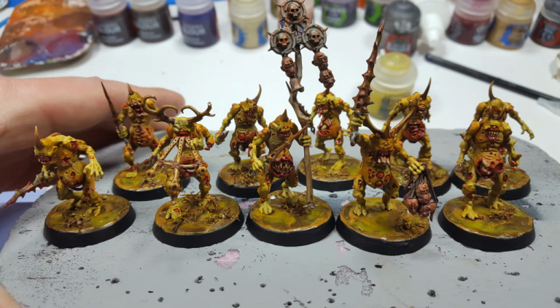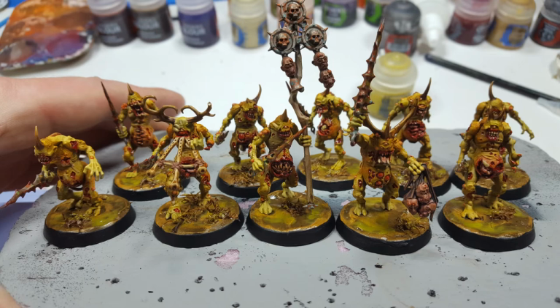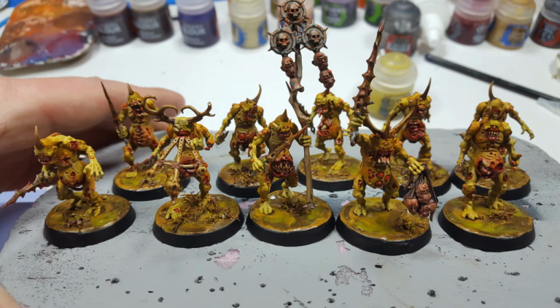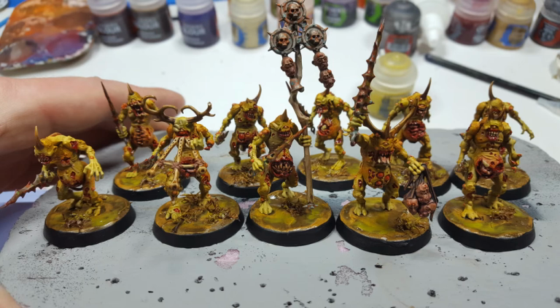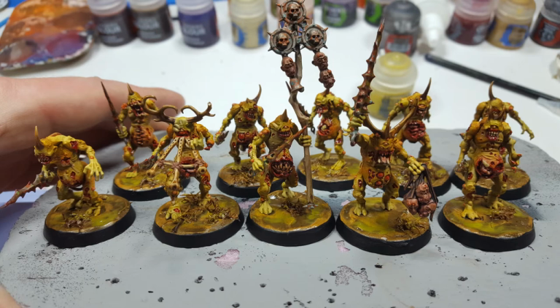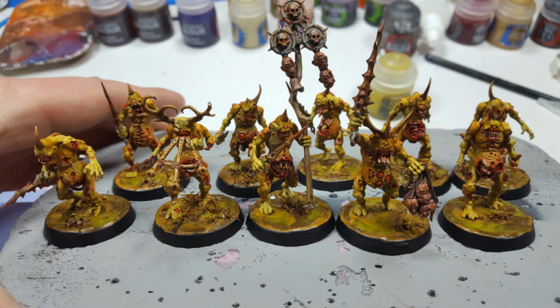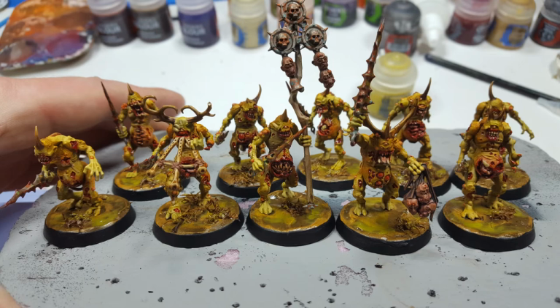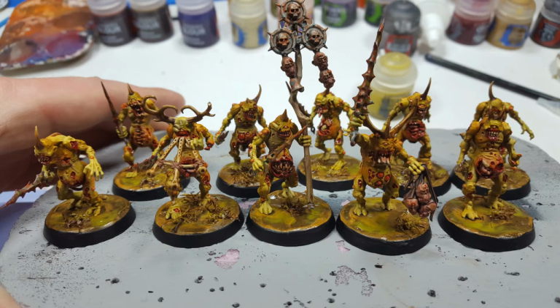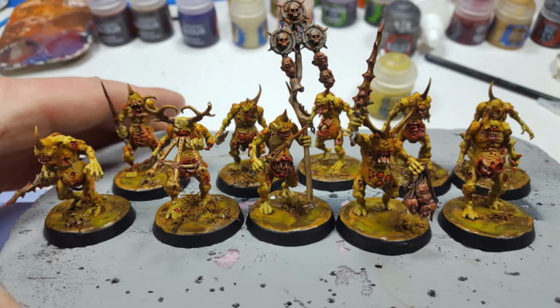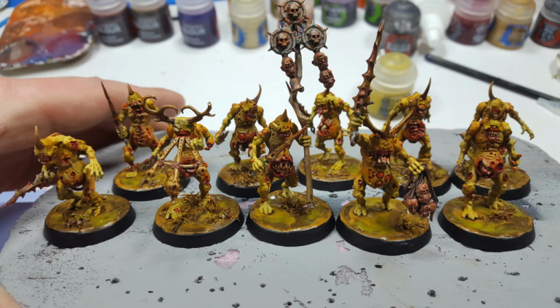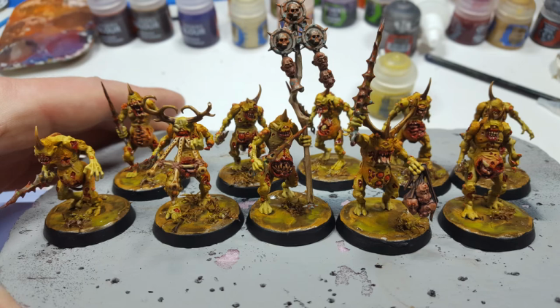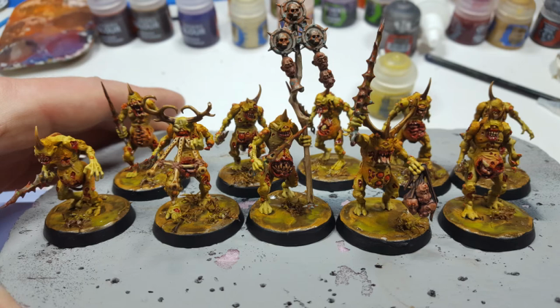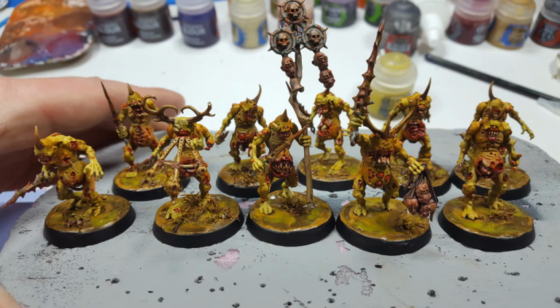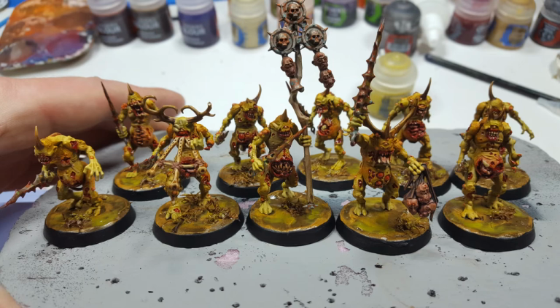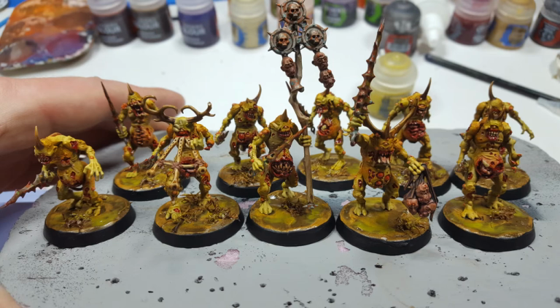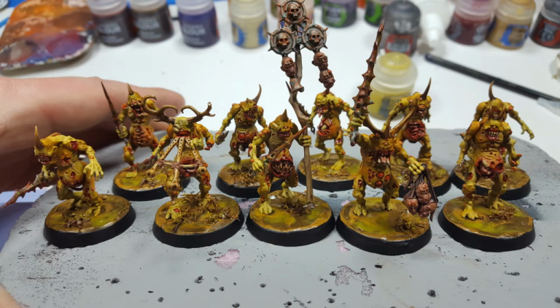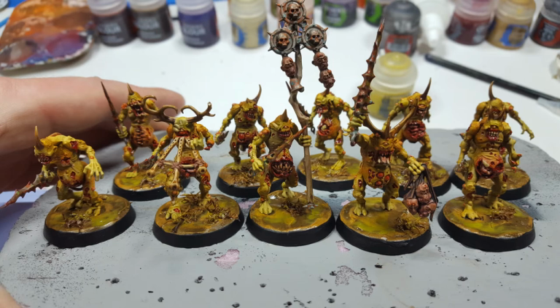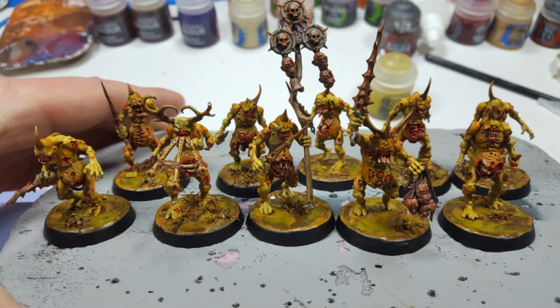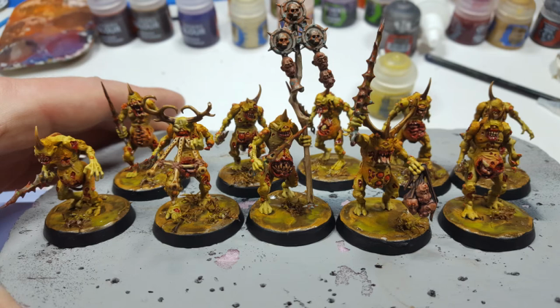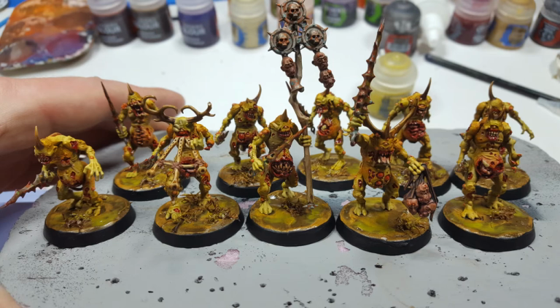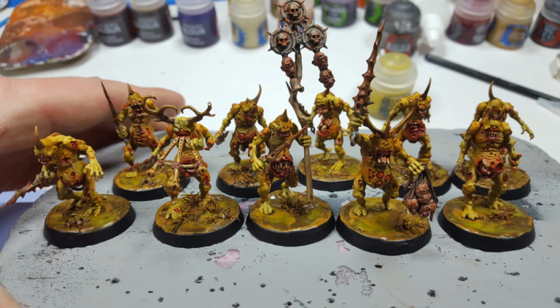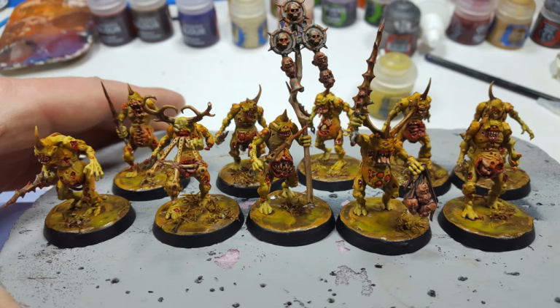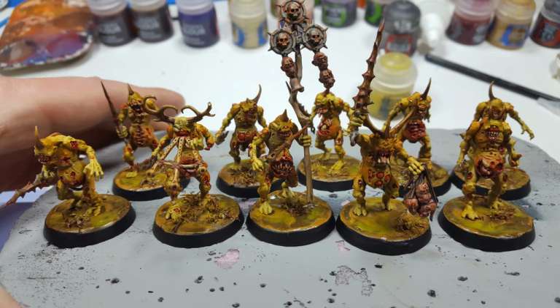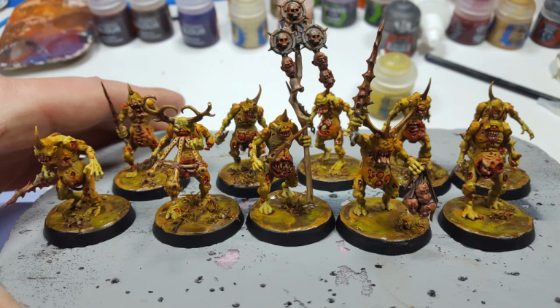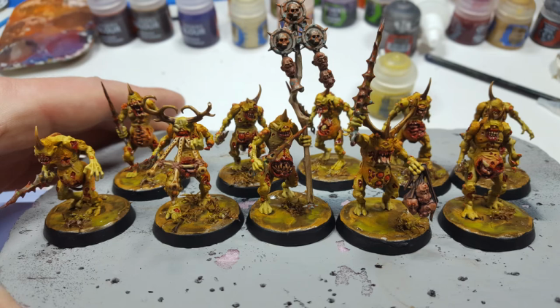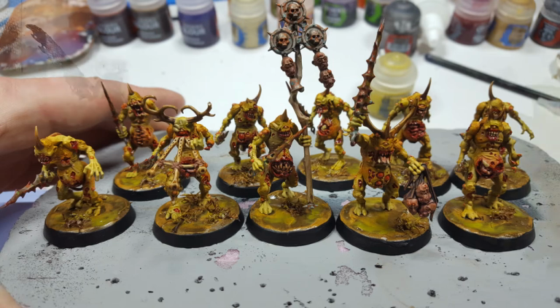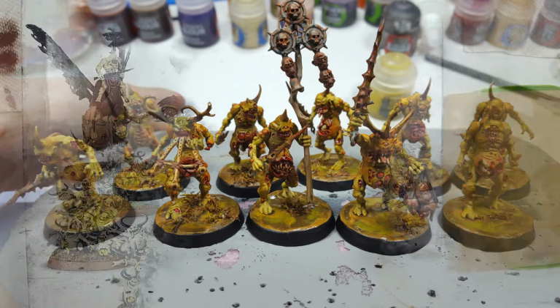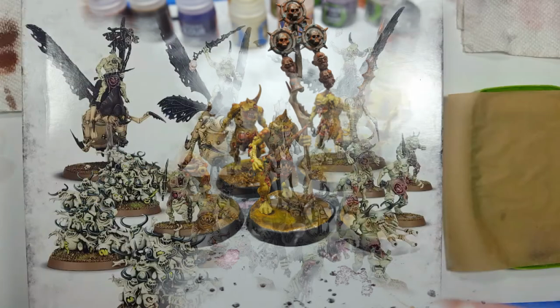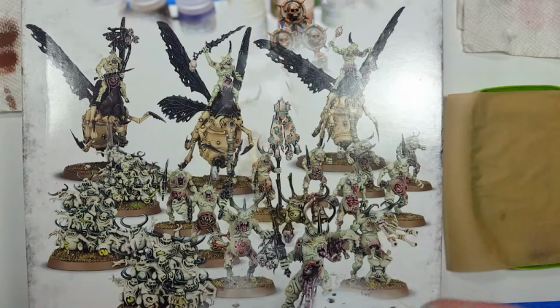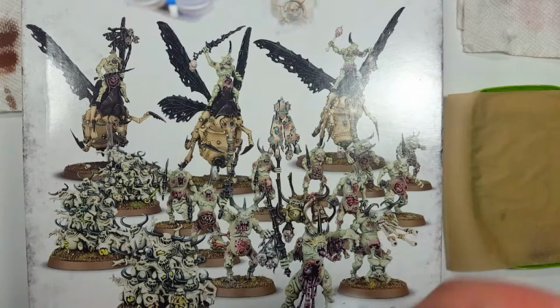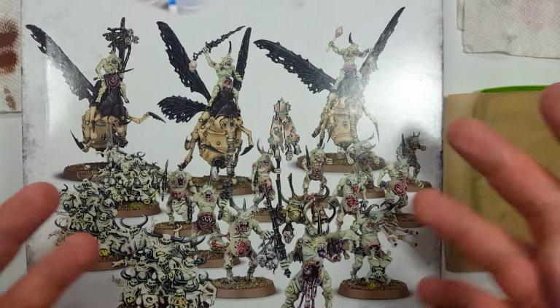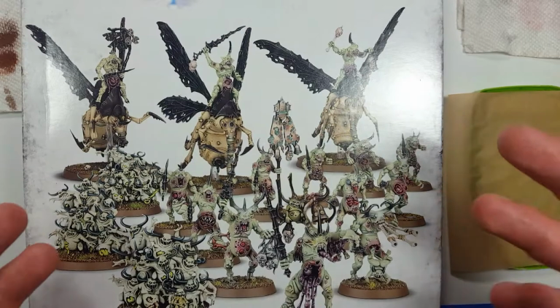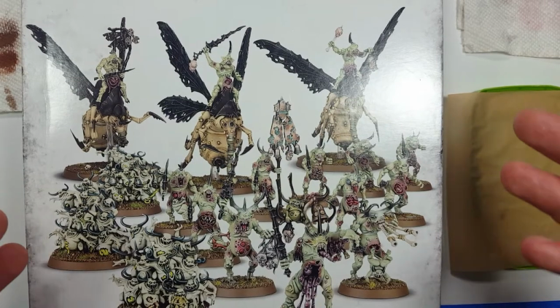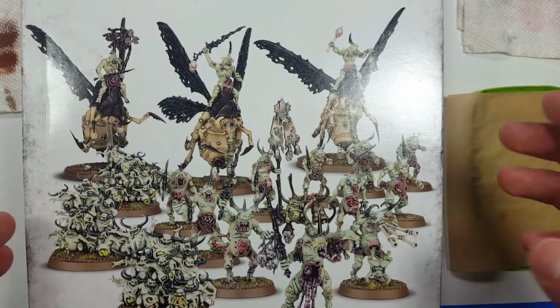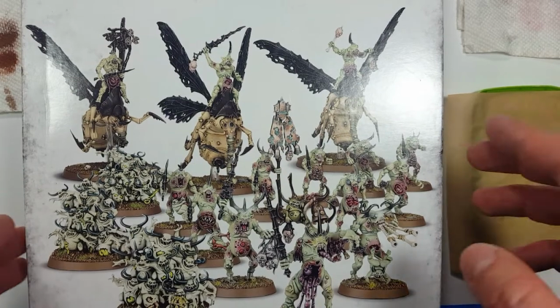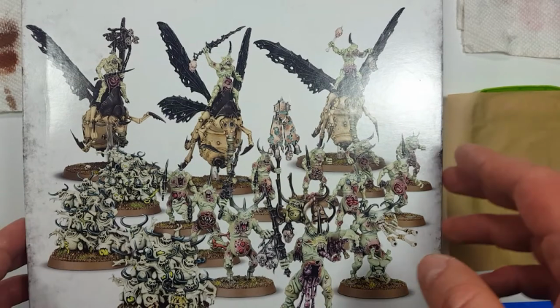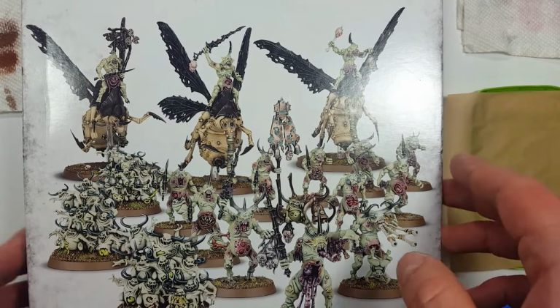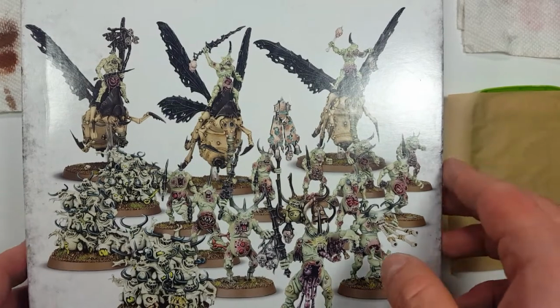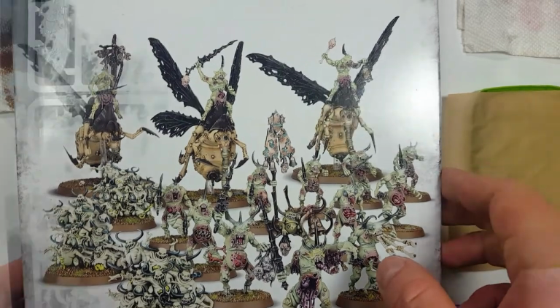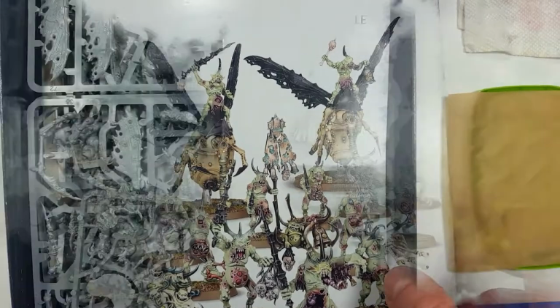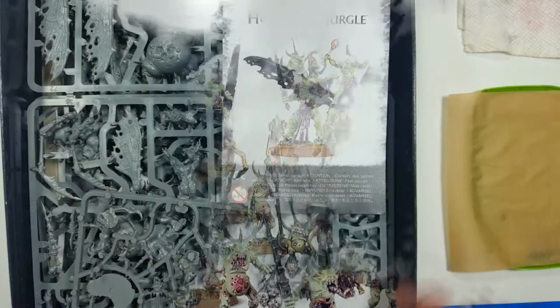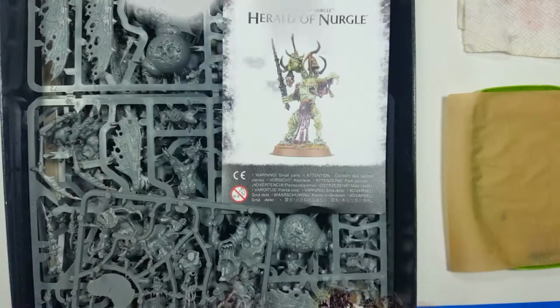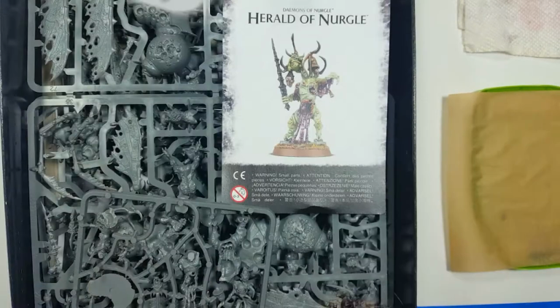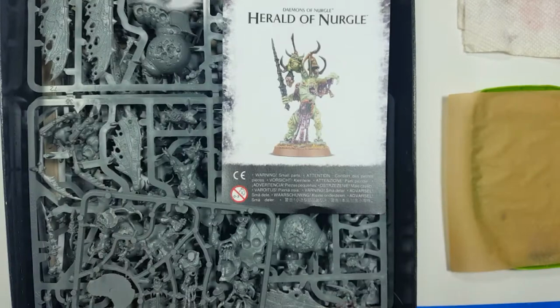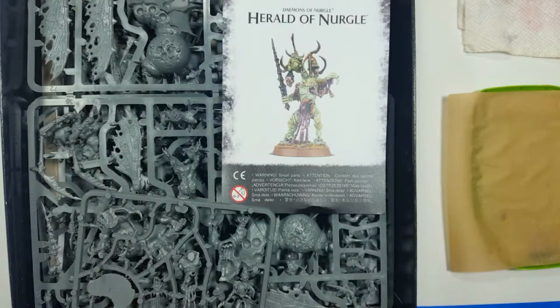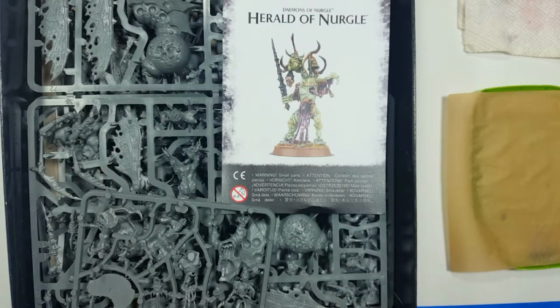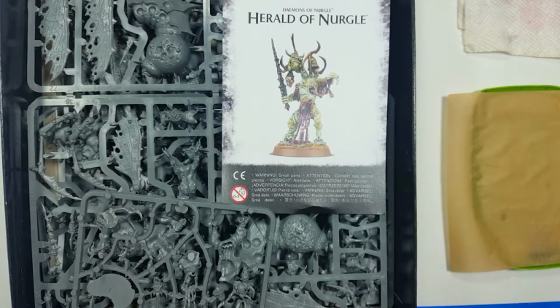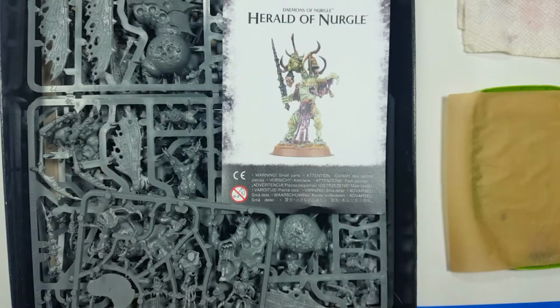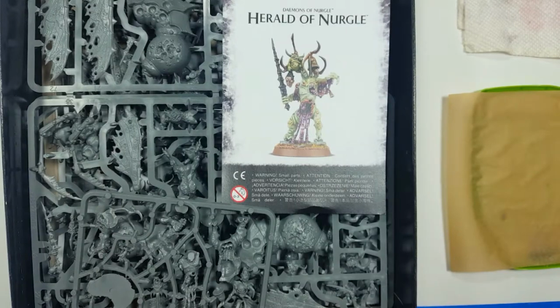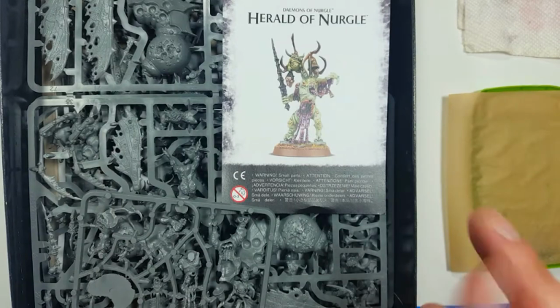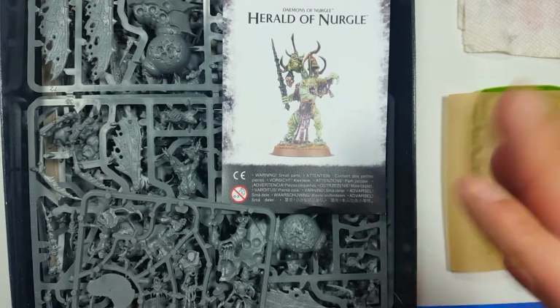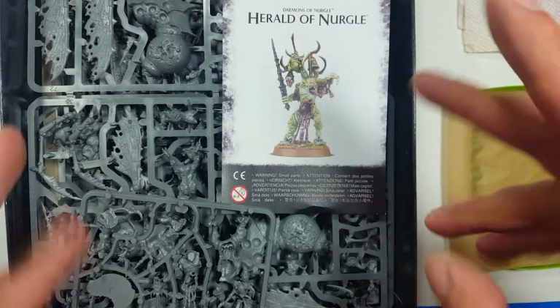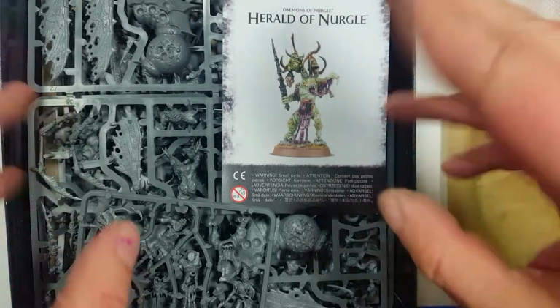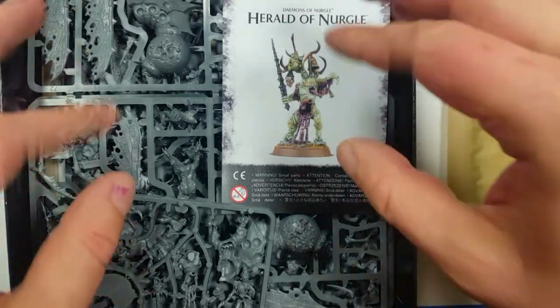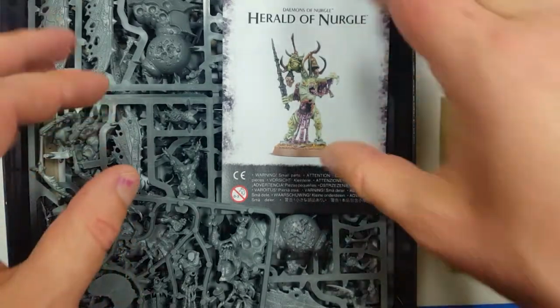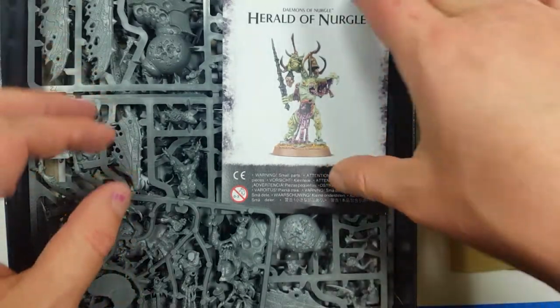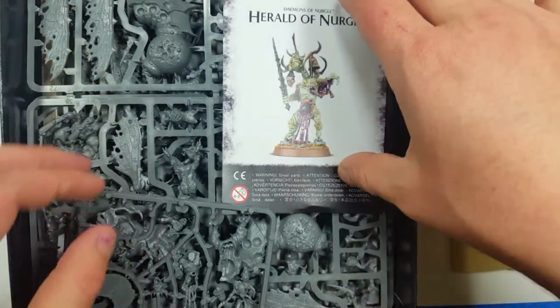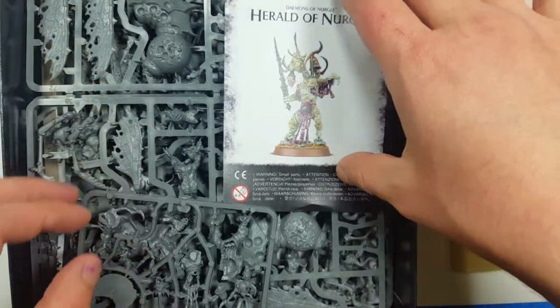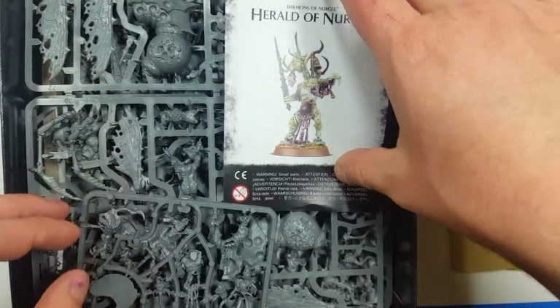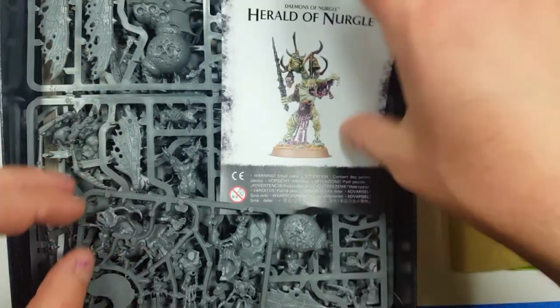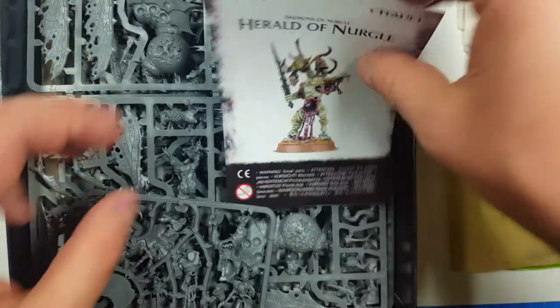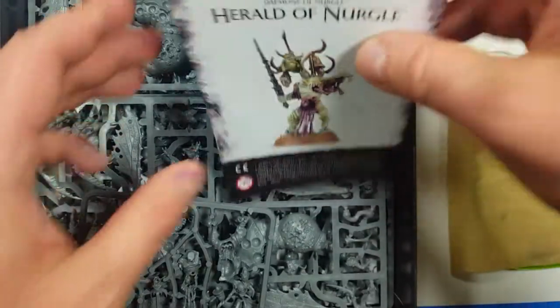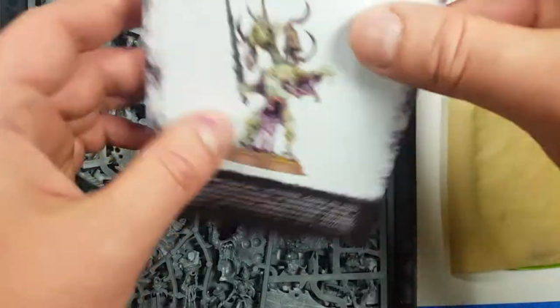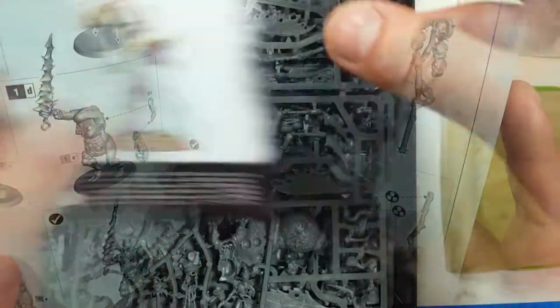Hello, today I'm going to be painting up some of these Plague Bearers. I recently am getting back into the hobby and they didn't have these nice box sets back when I used to.